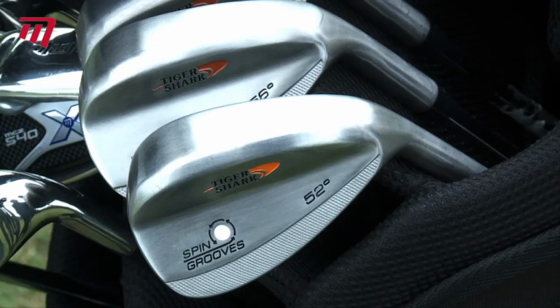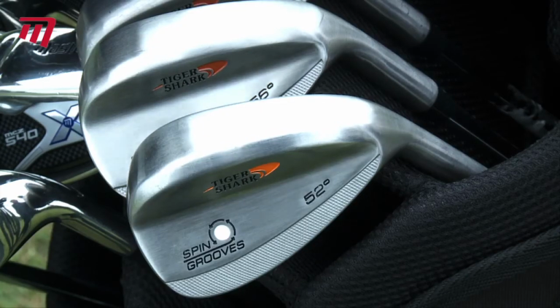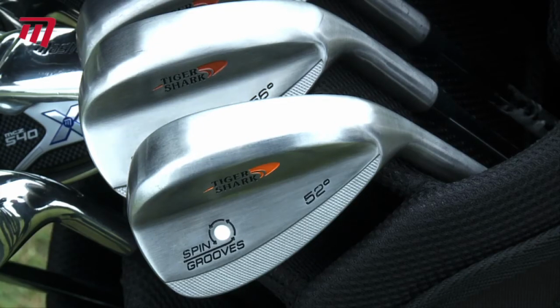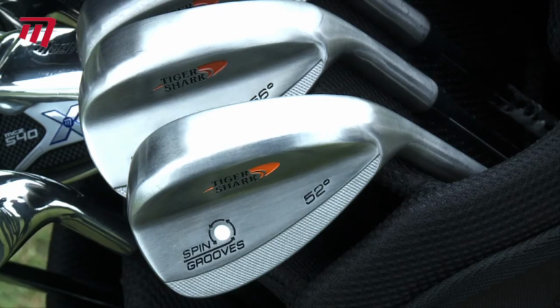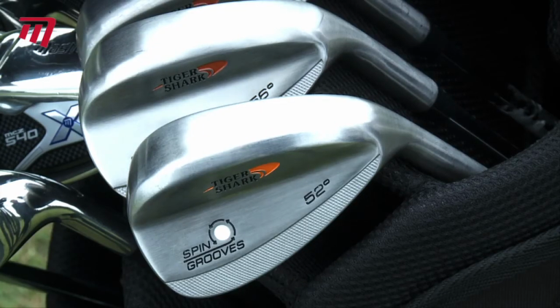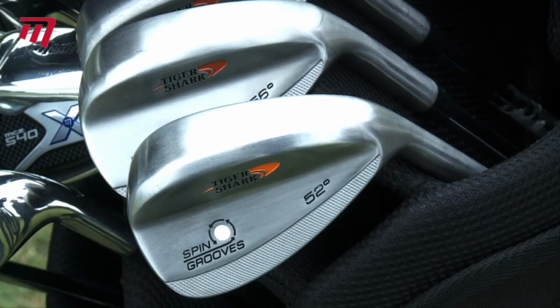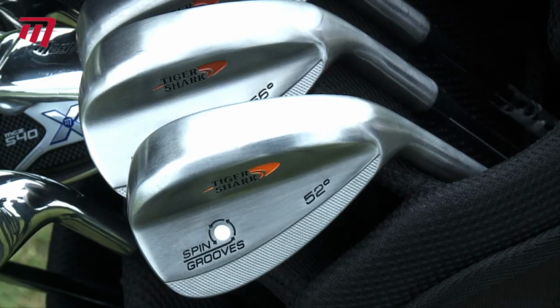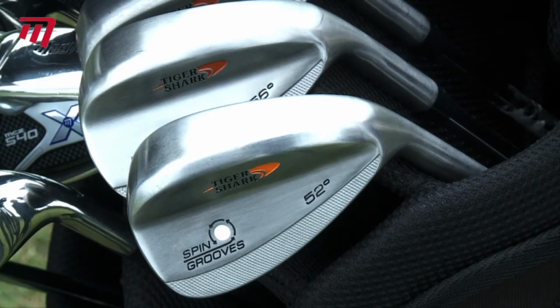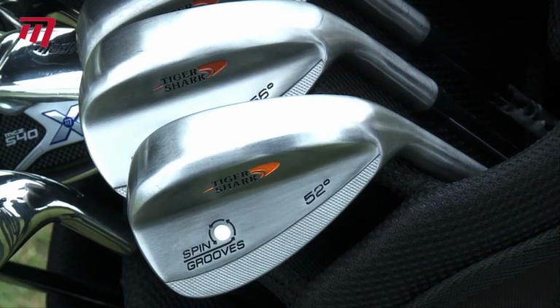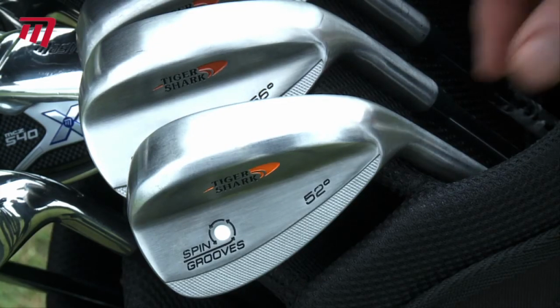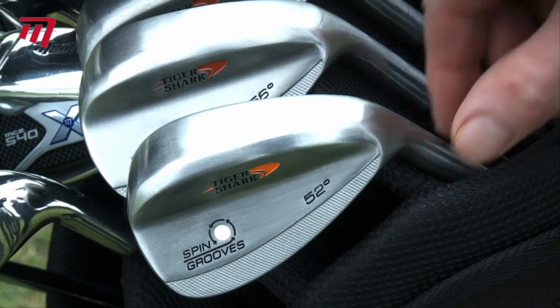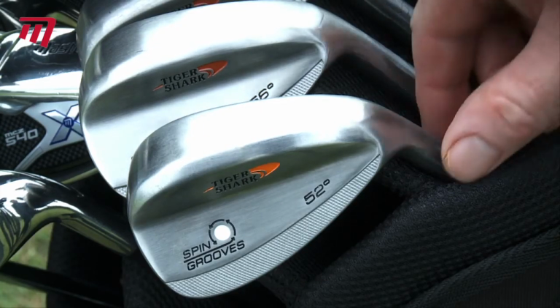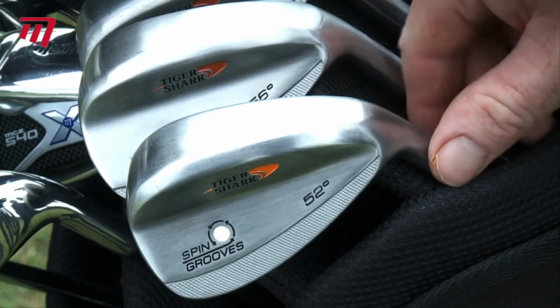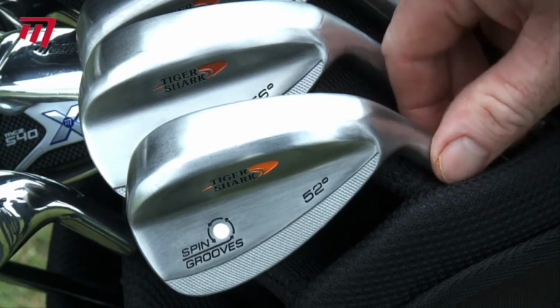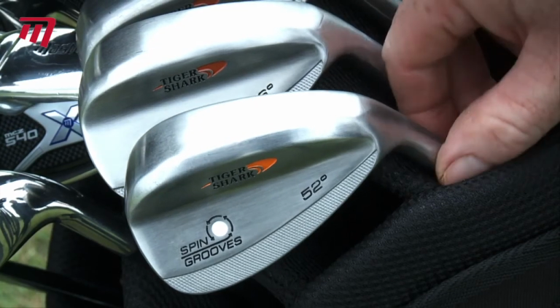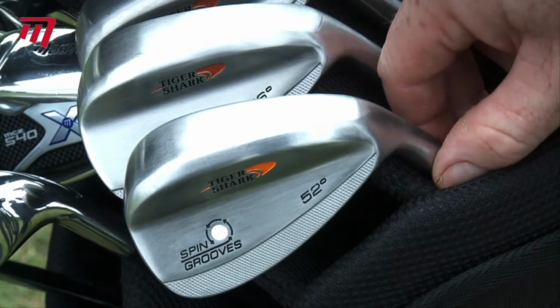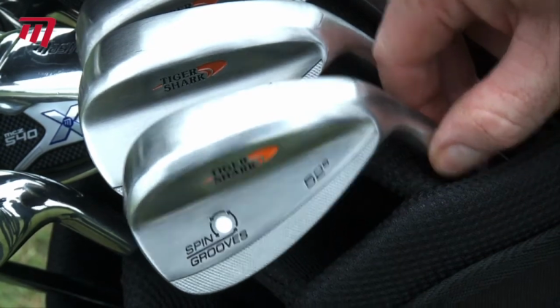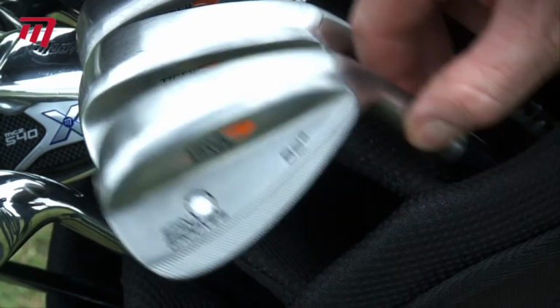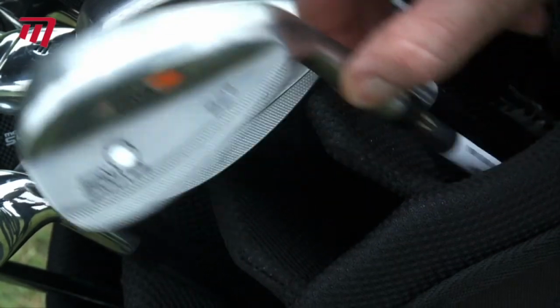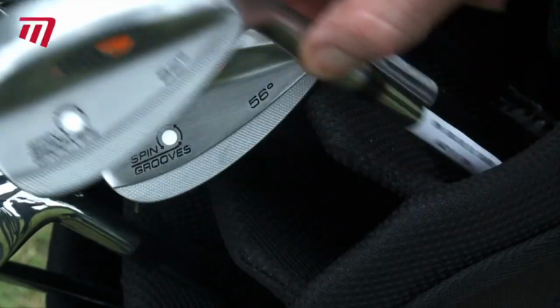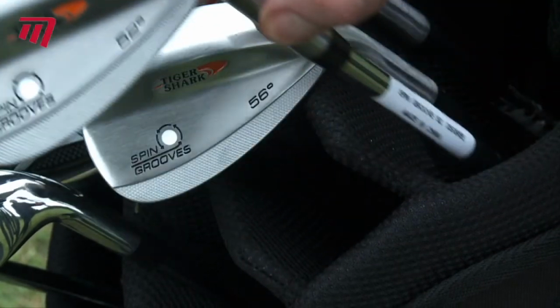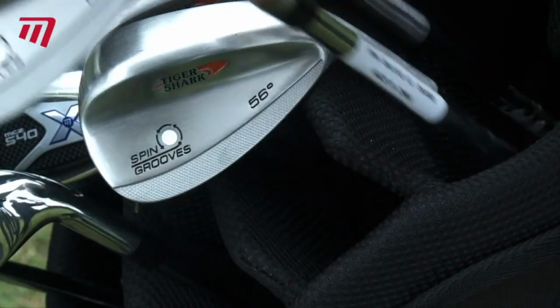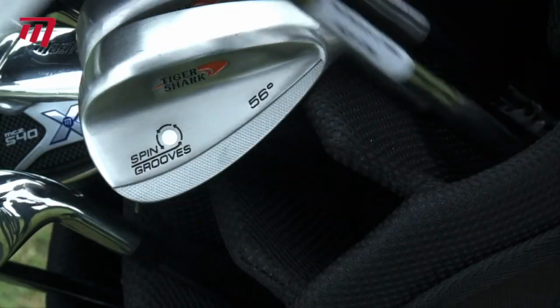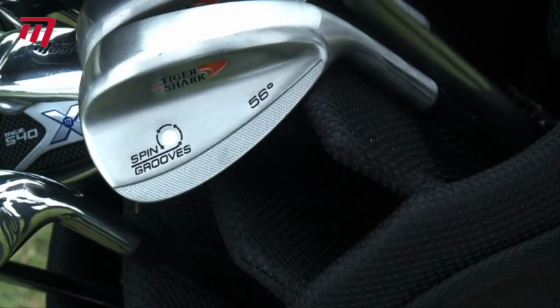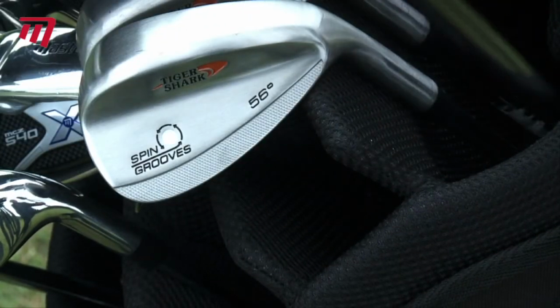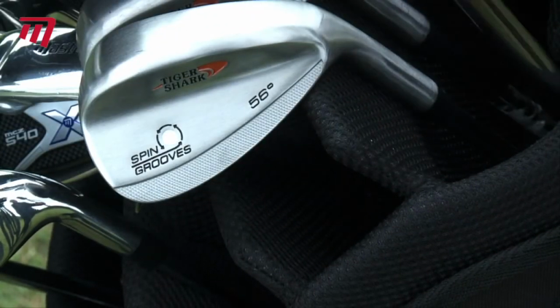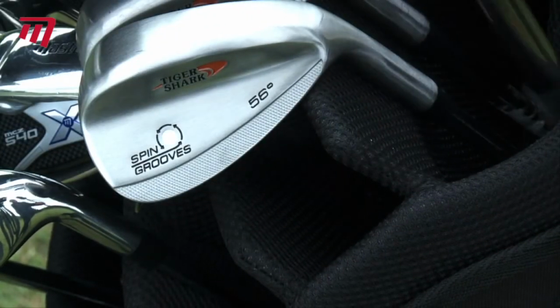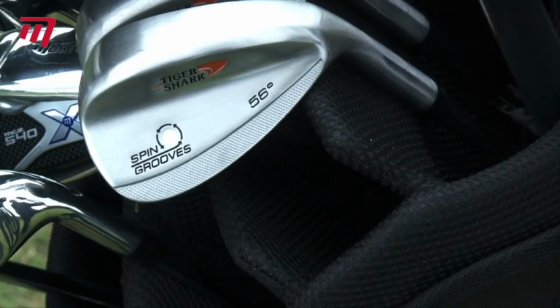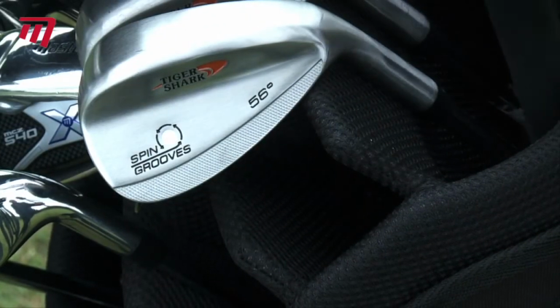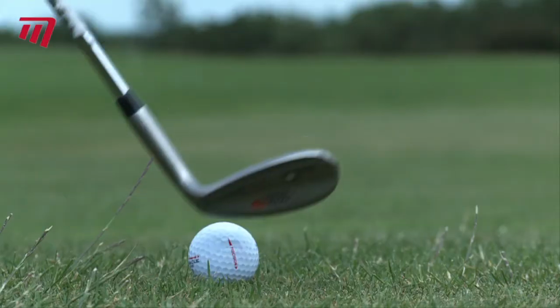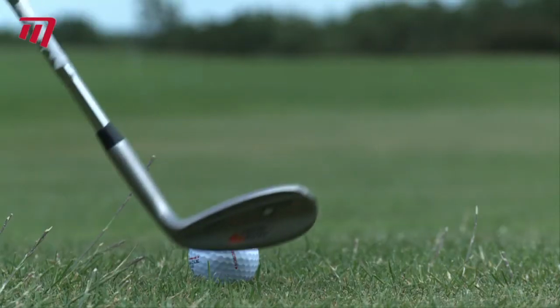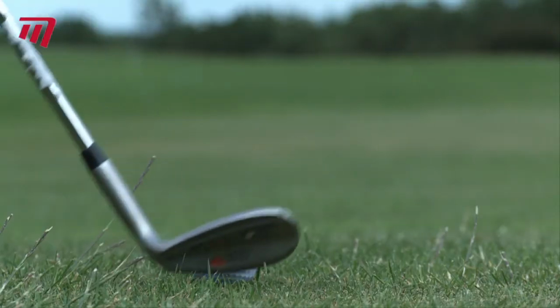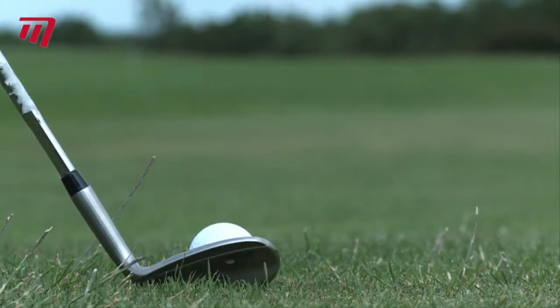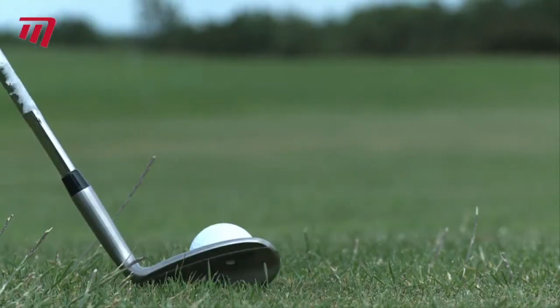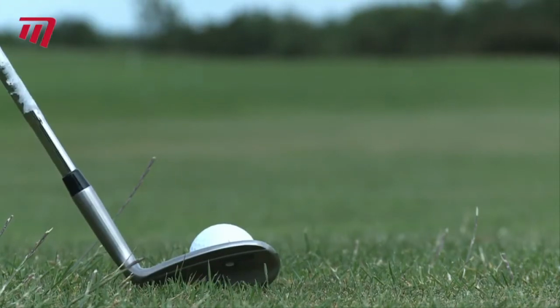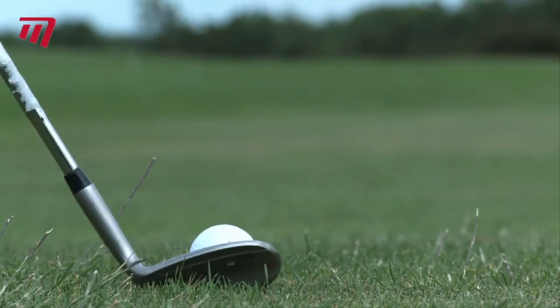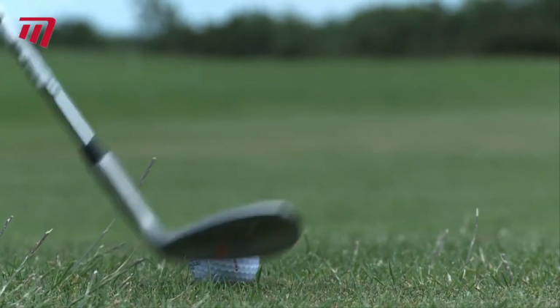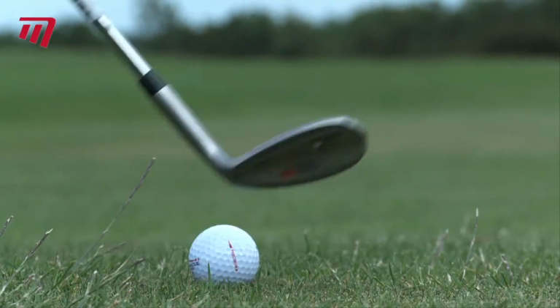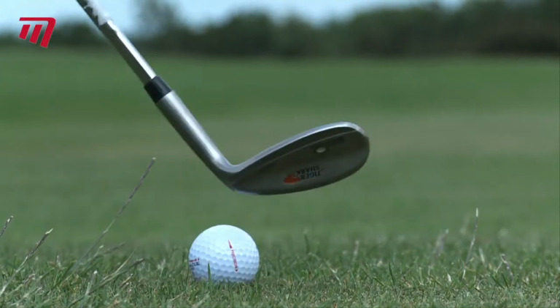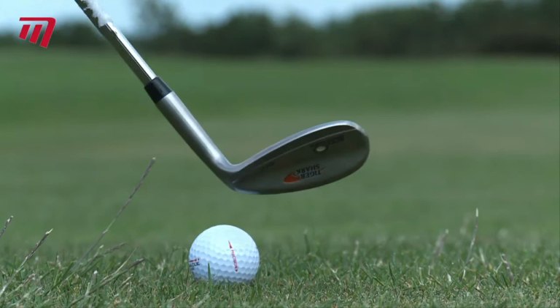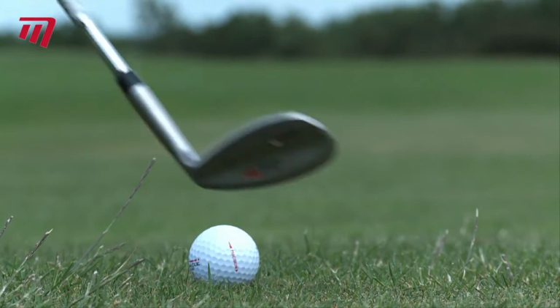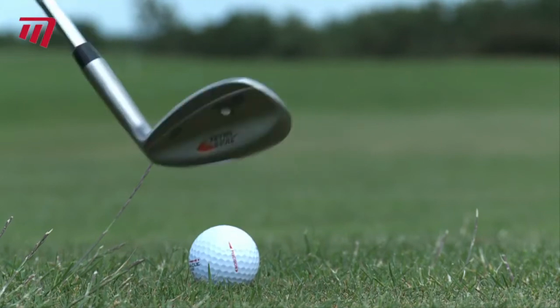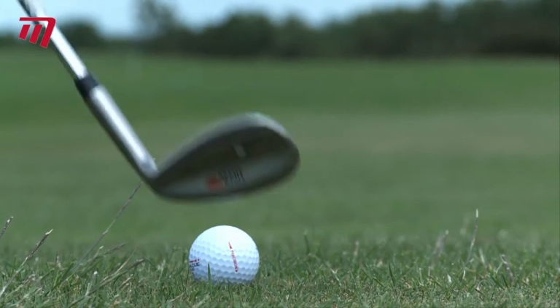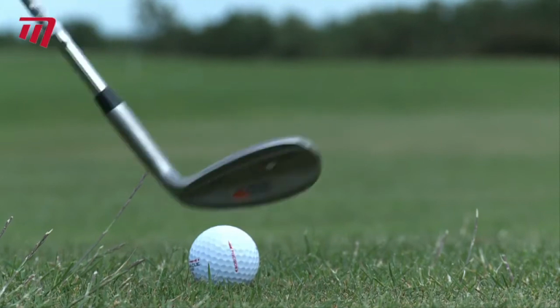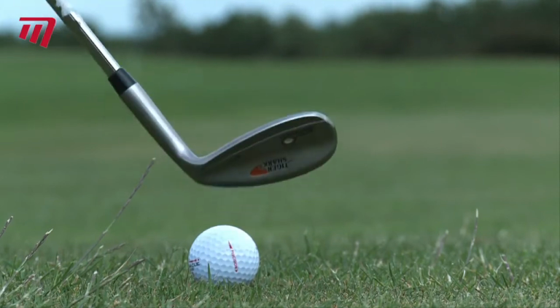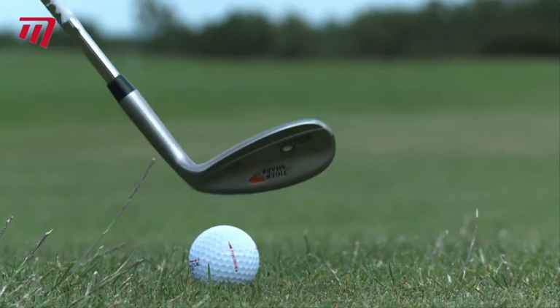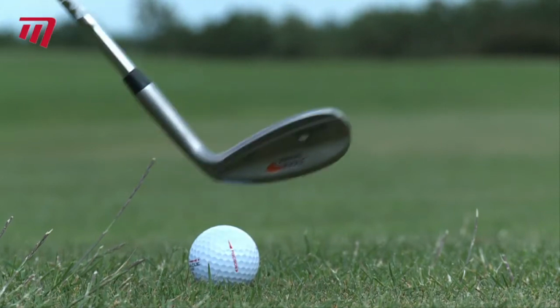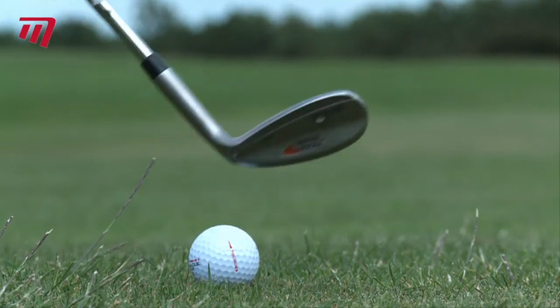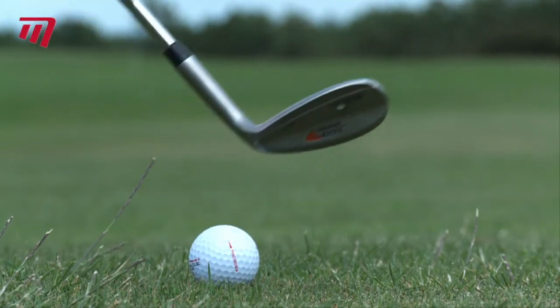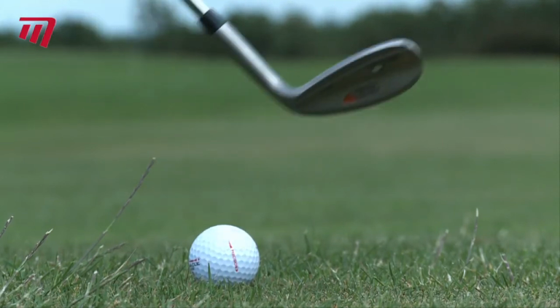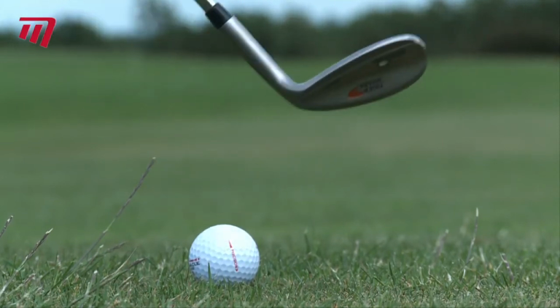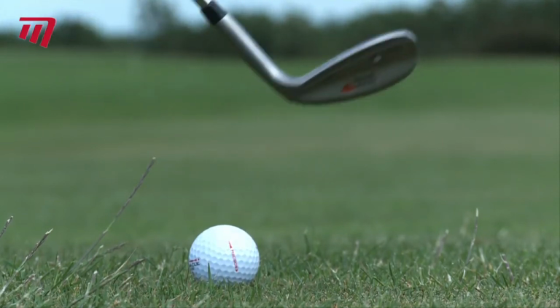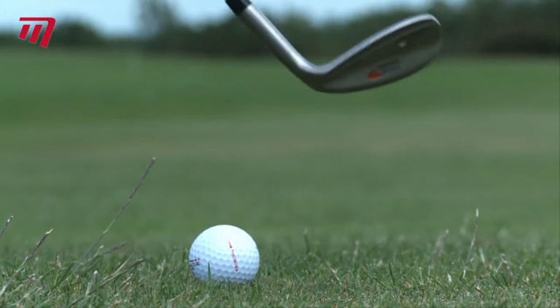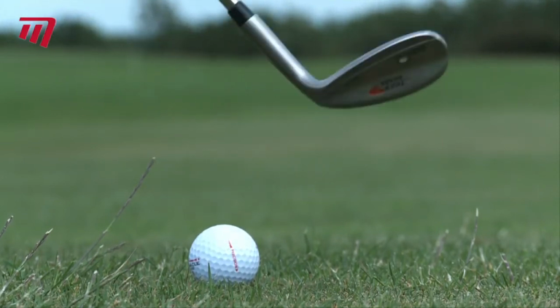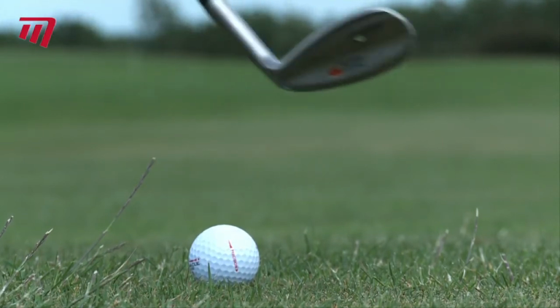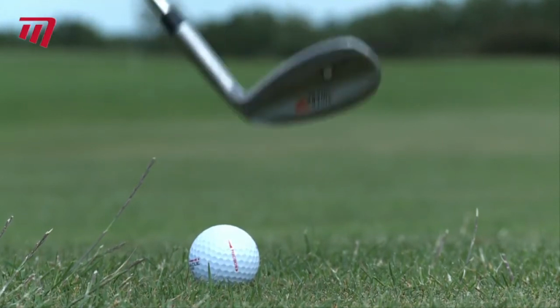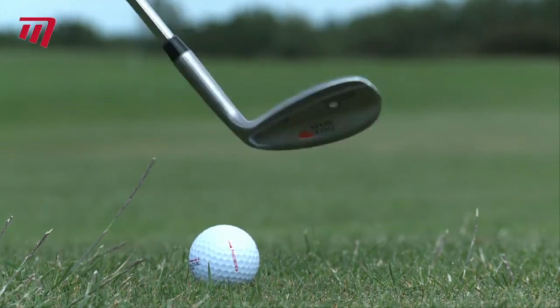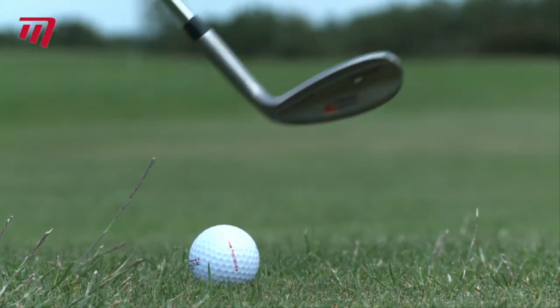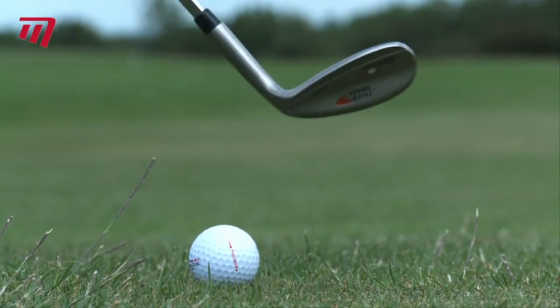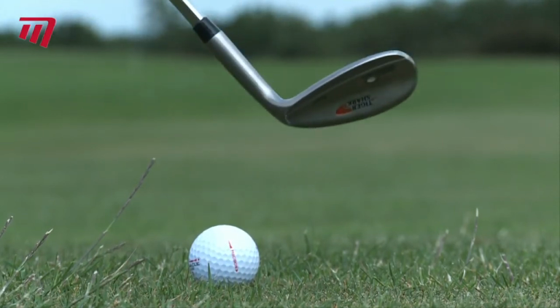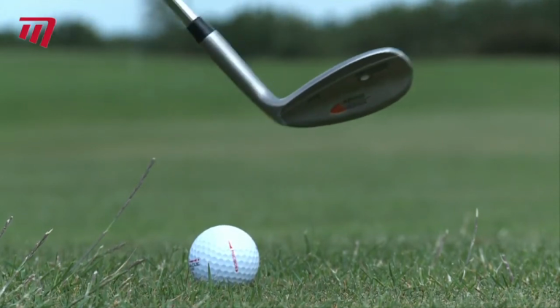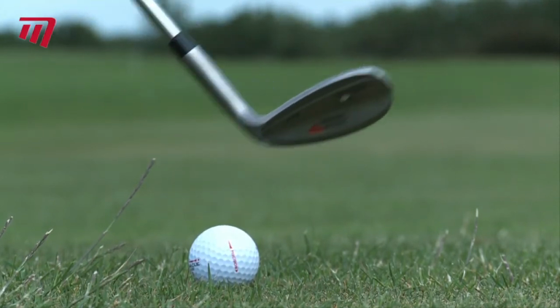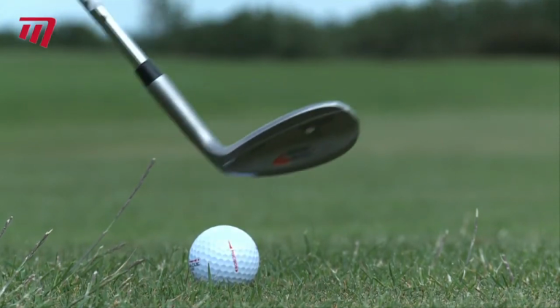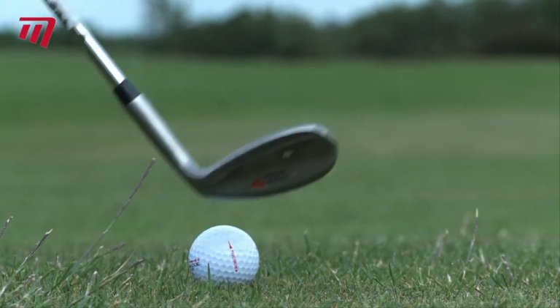So go for something that little bit special and pick up a TigerShark Spin Groove Wedge from Masters today.